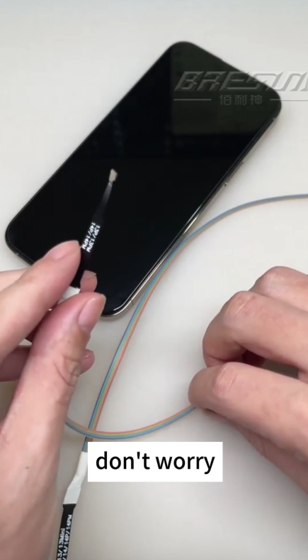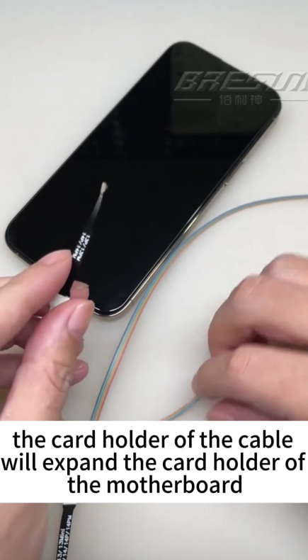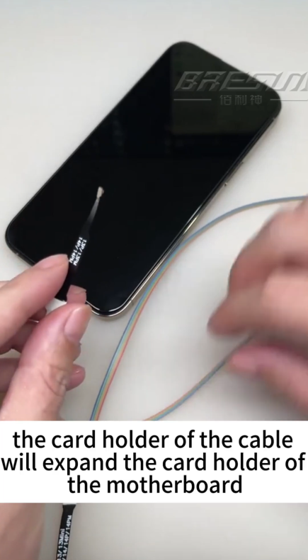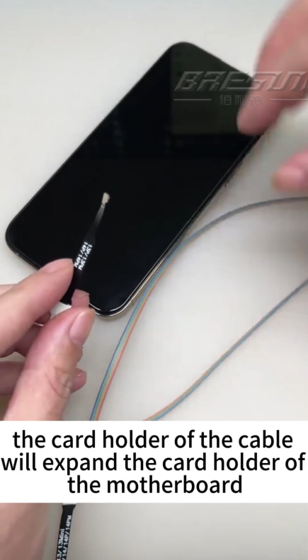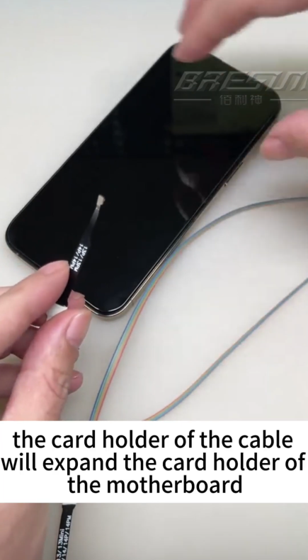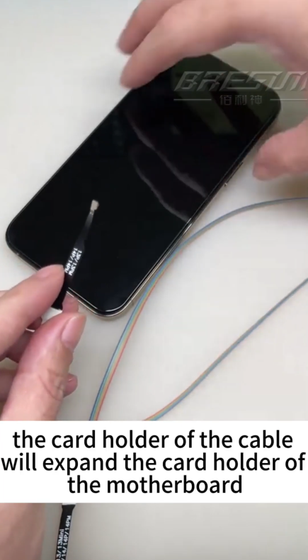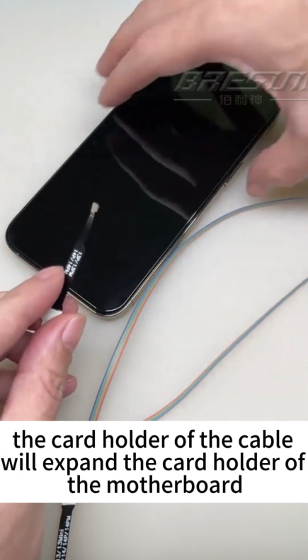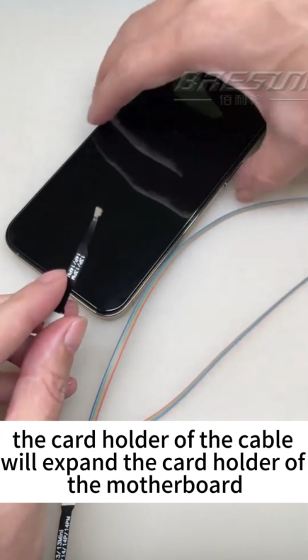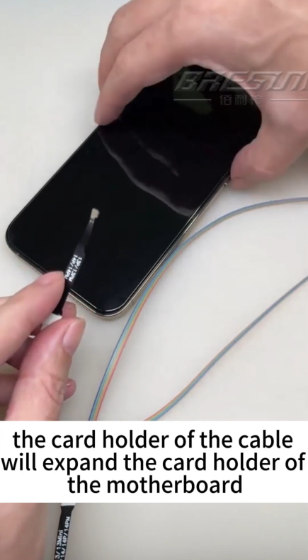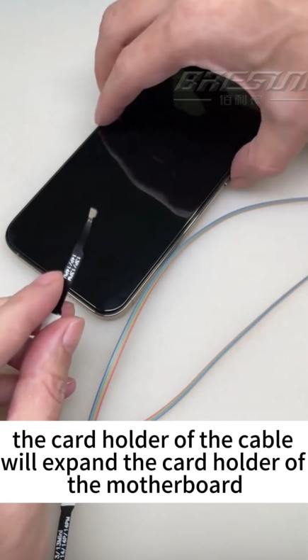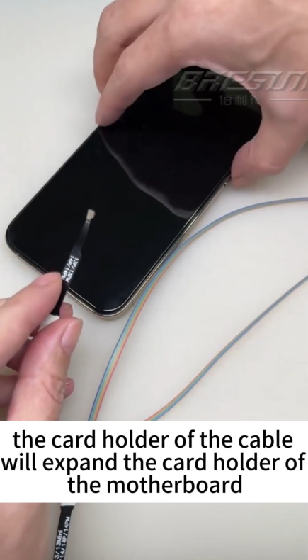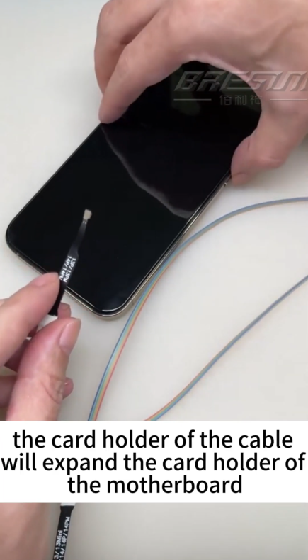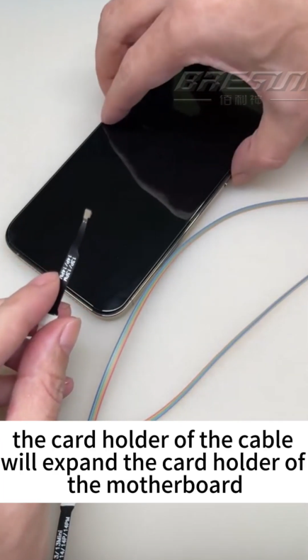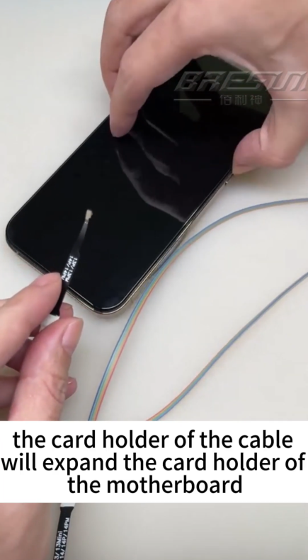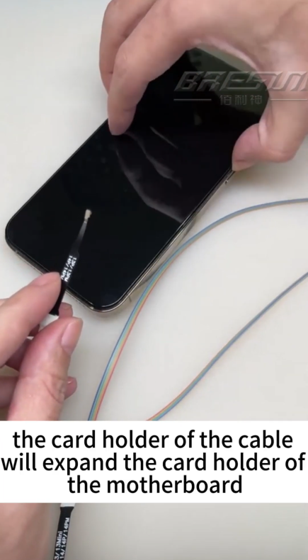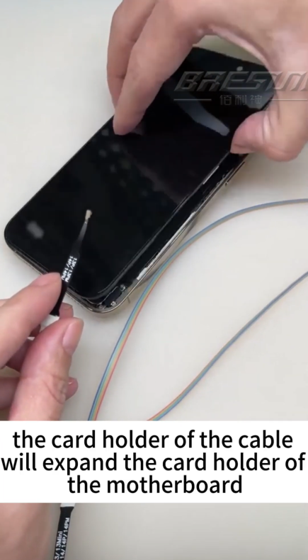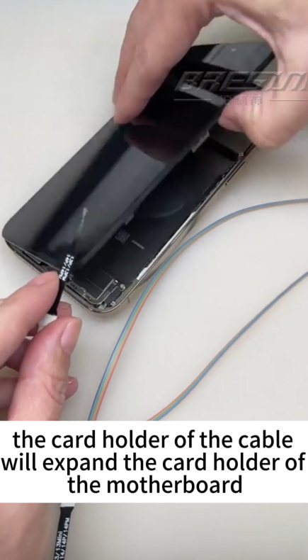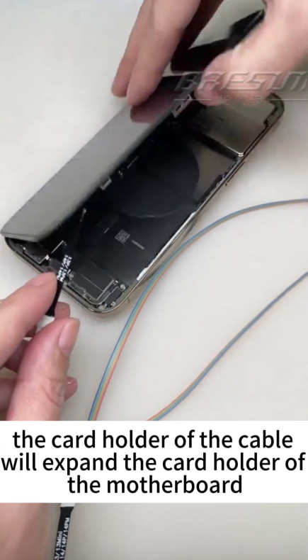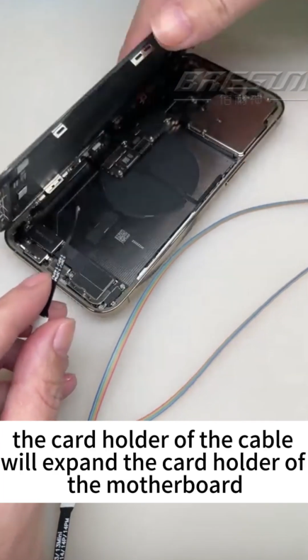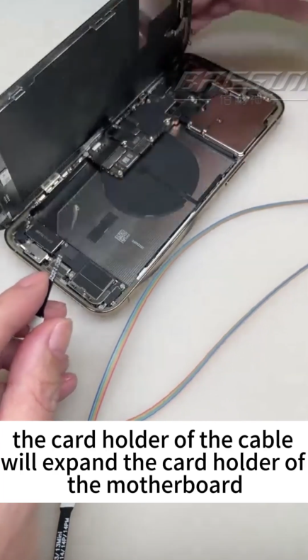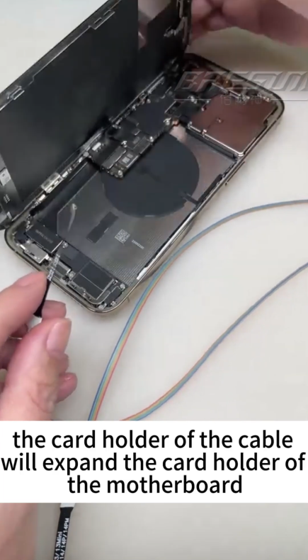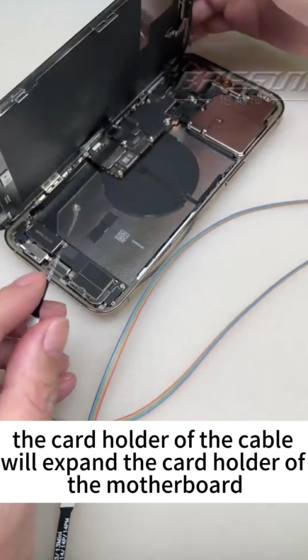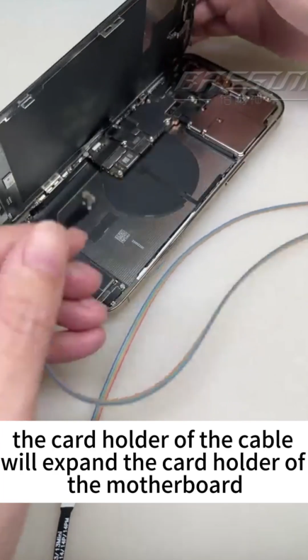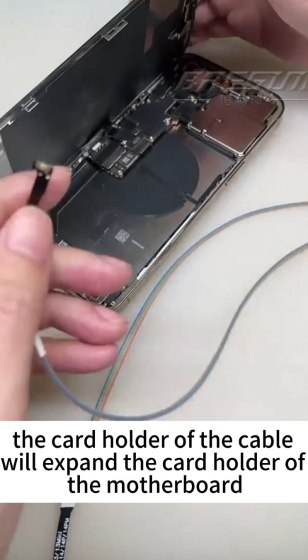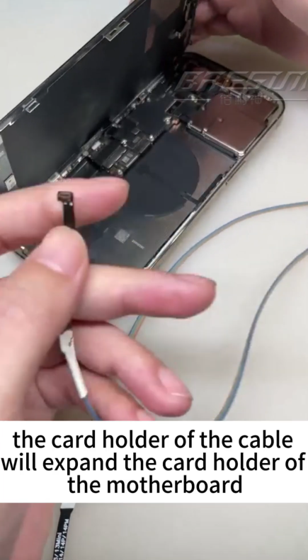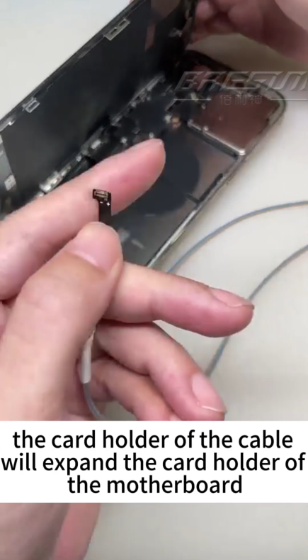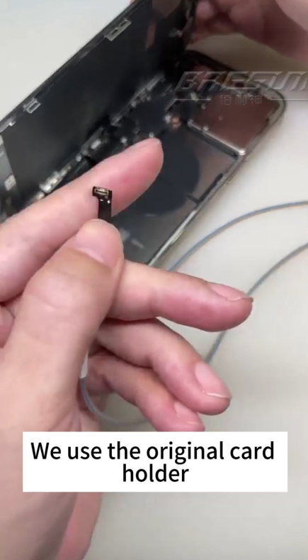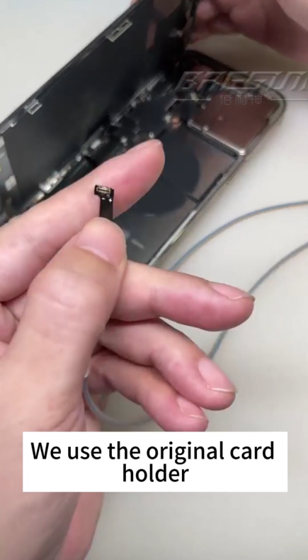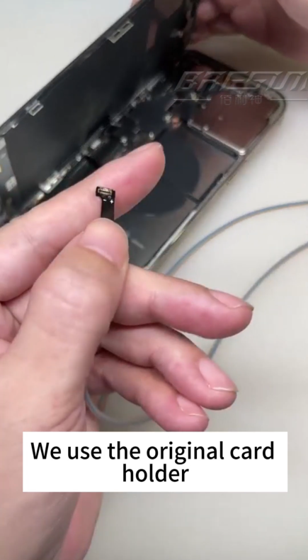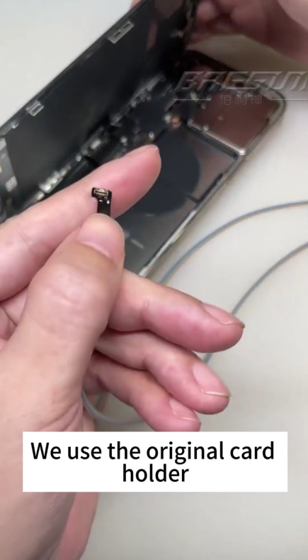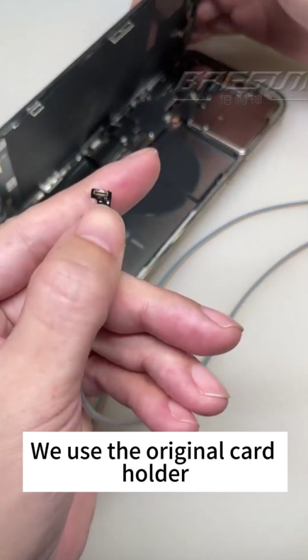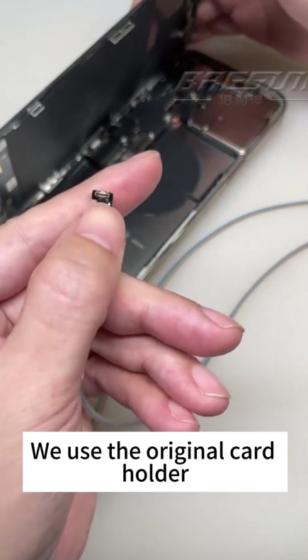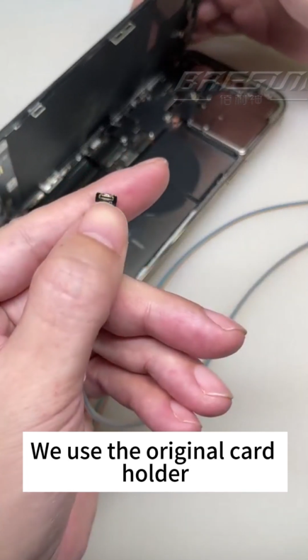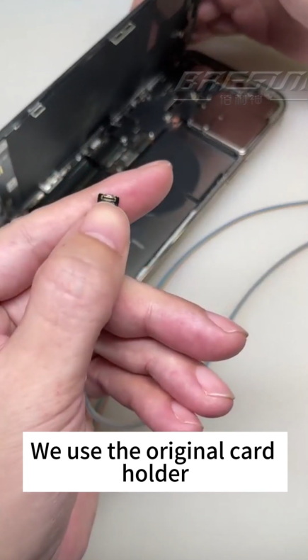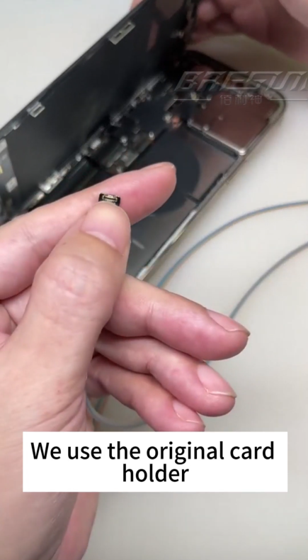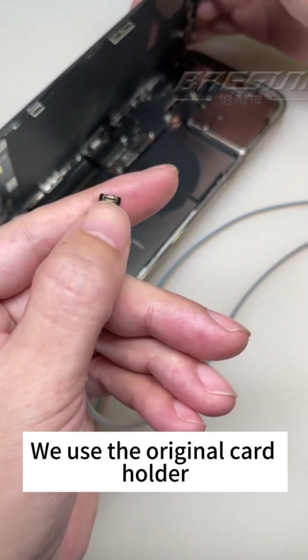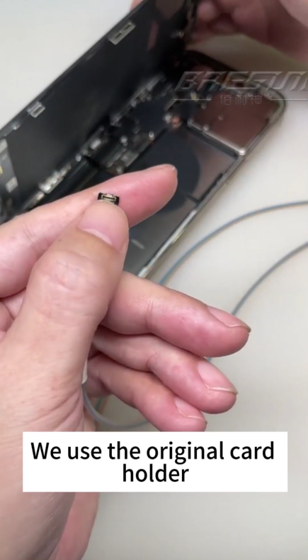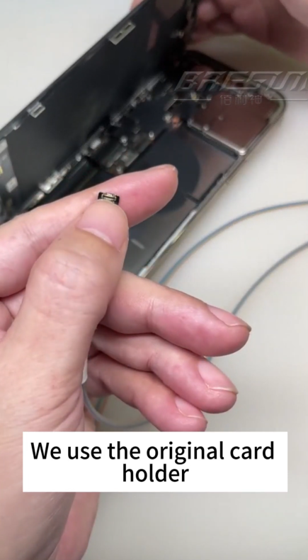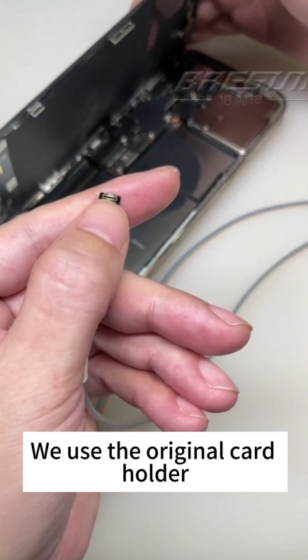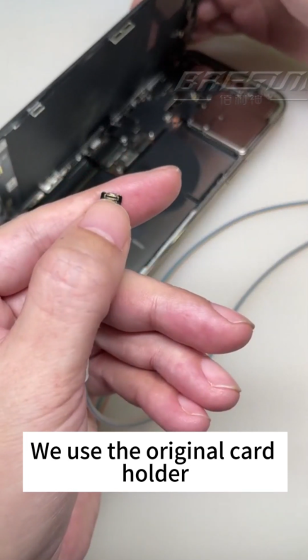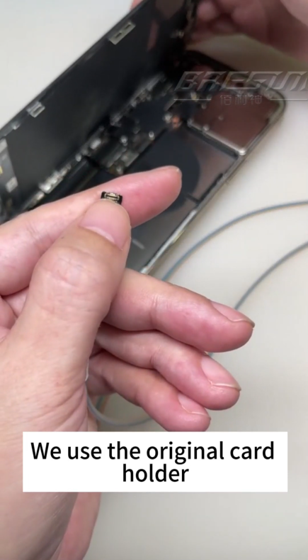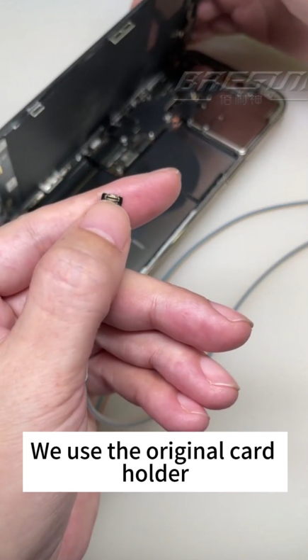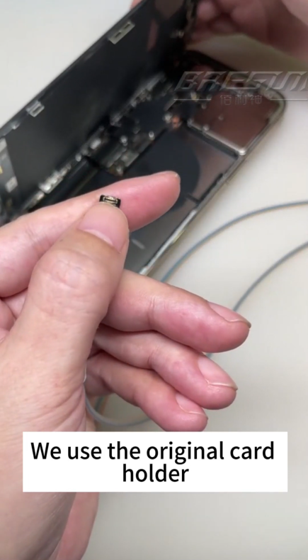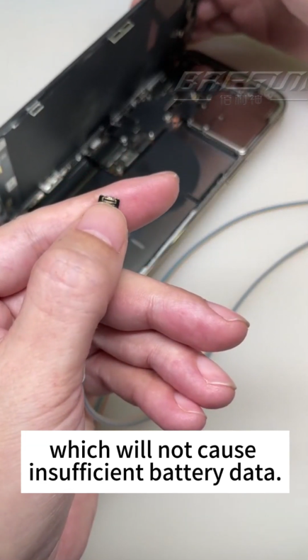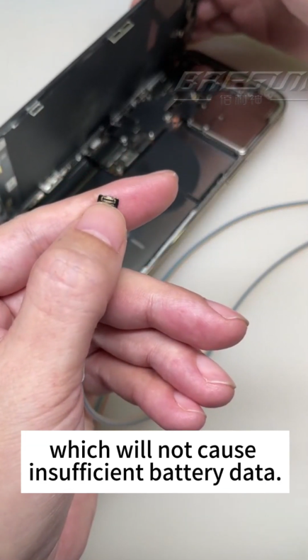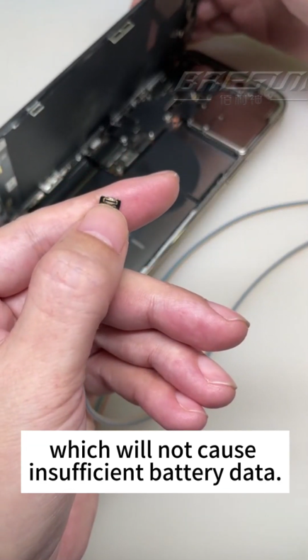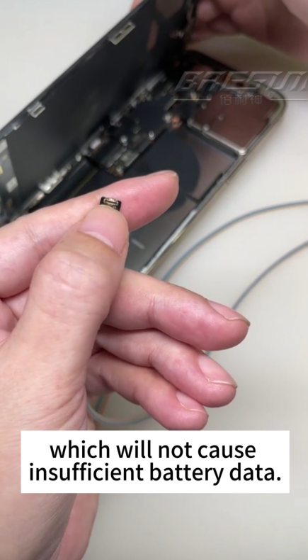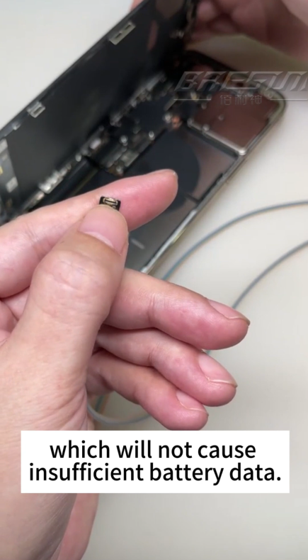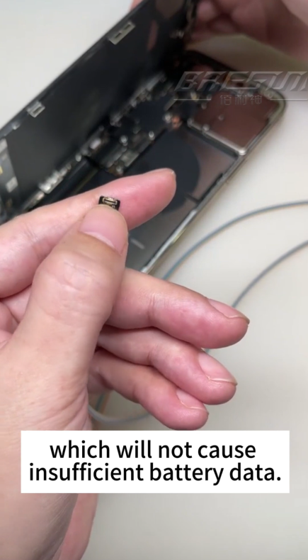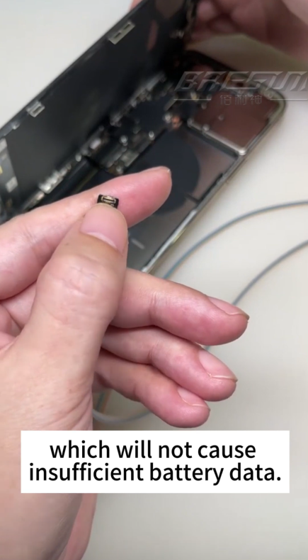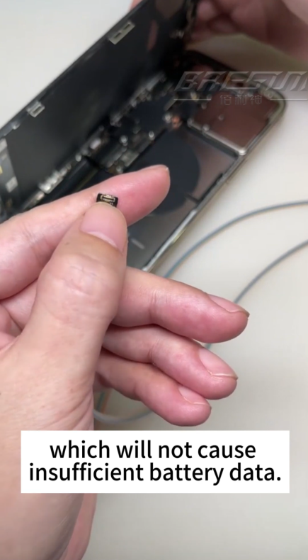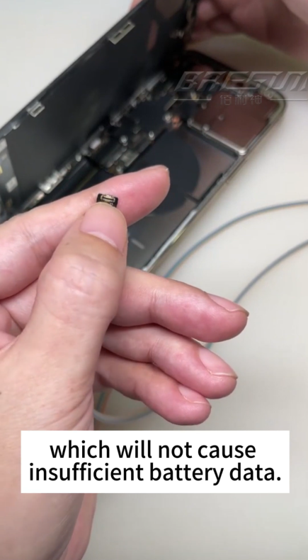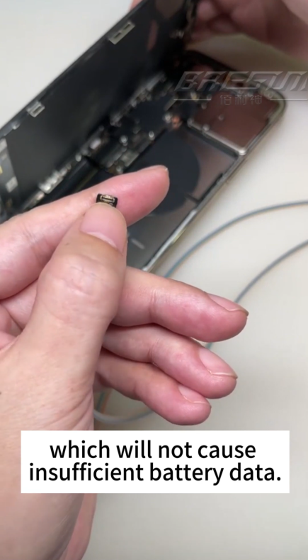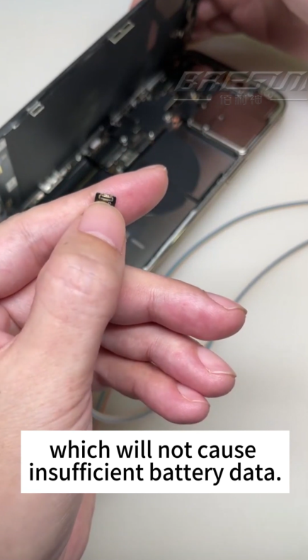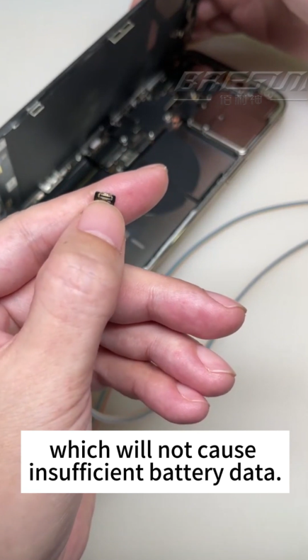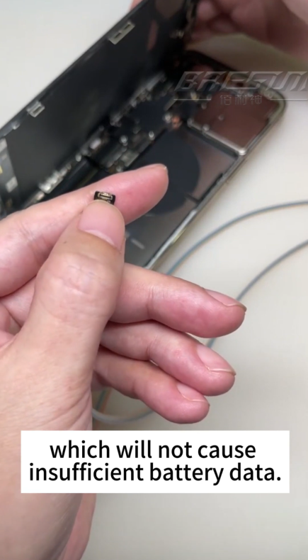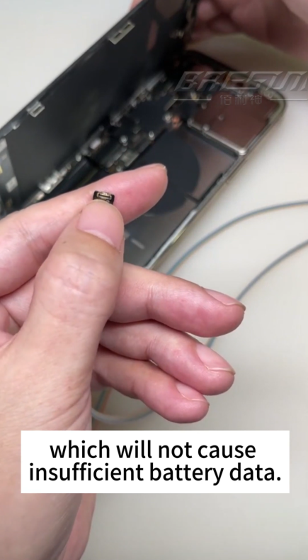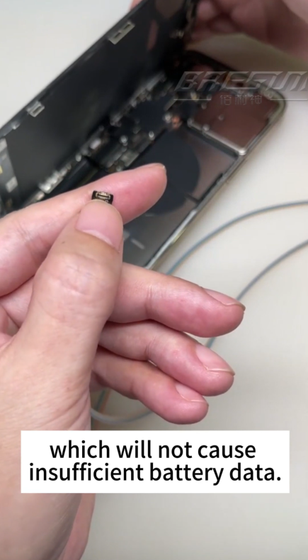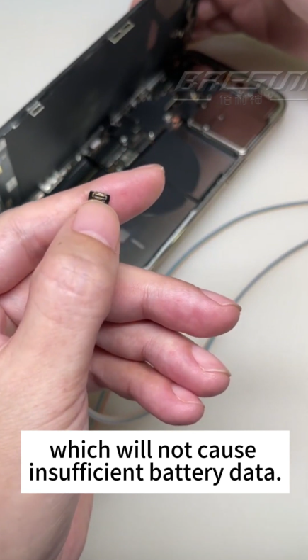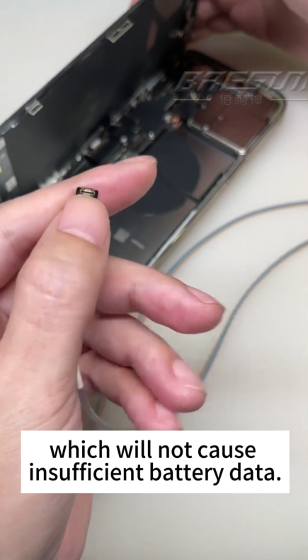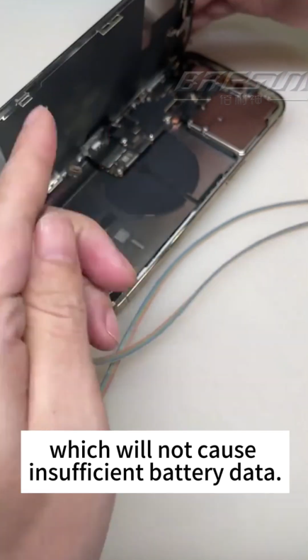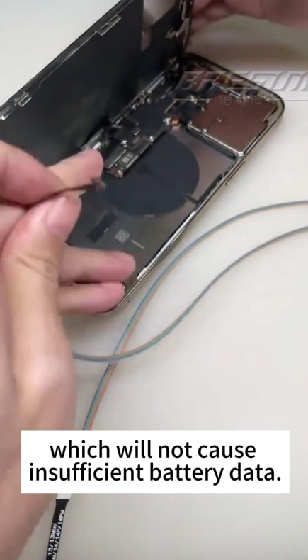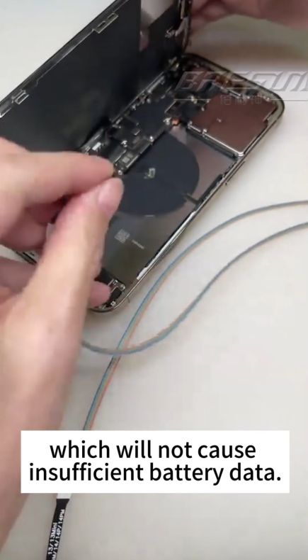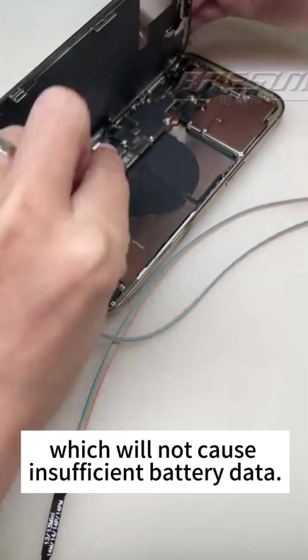Don't worry — the card holder of the cable will expand the card holder of the motherboard. We use the original card holder, which will not cause insufficient battery data.